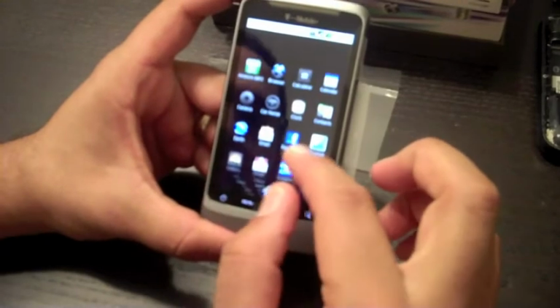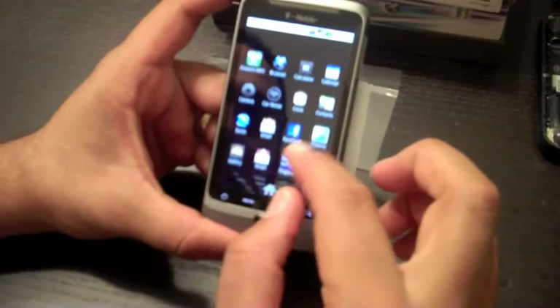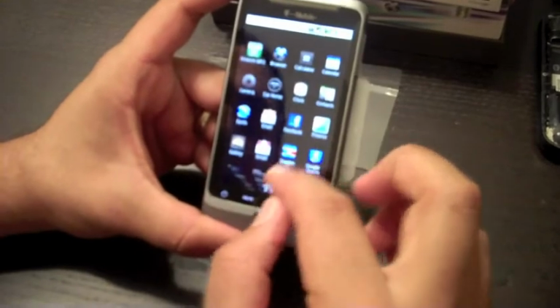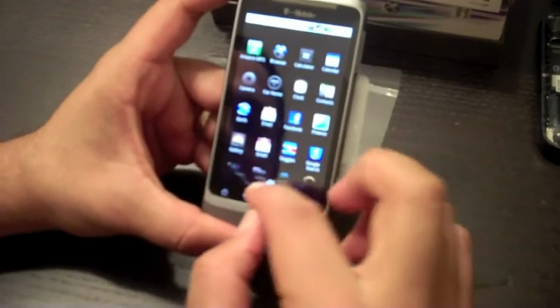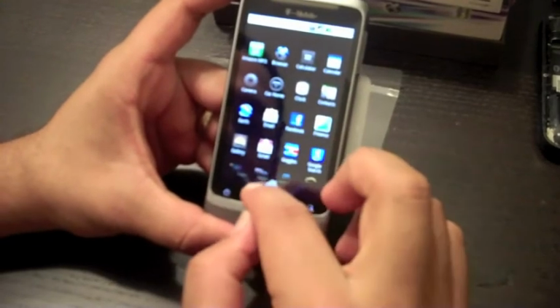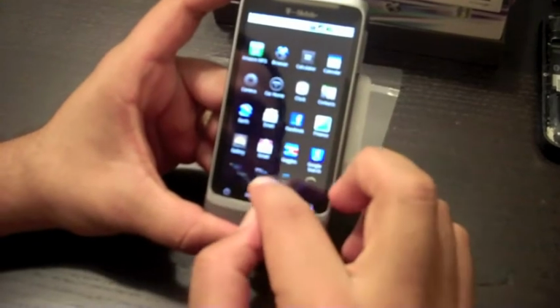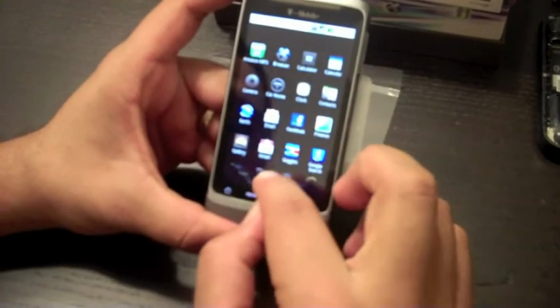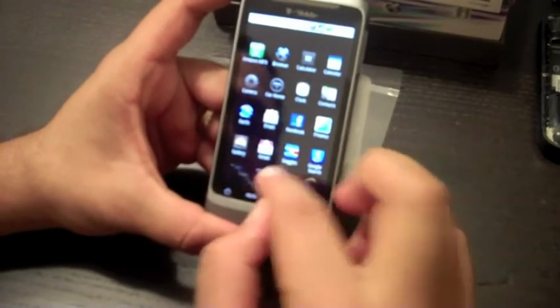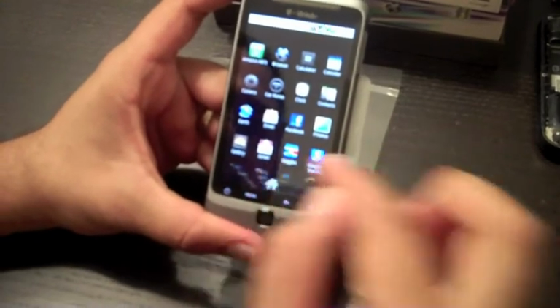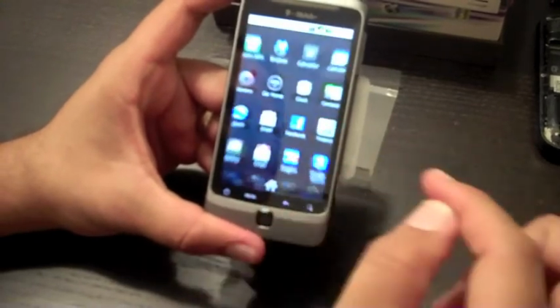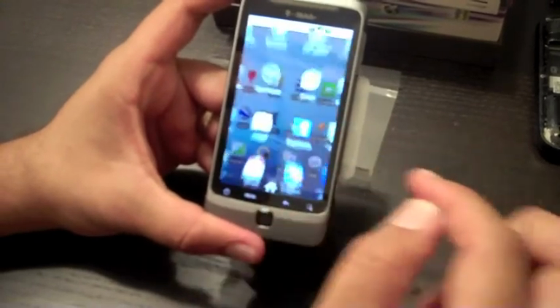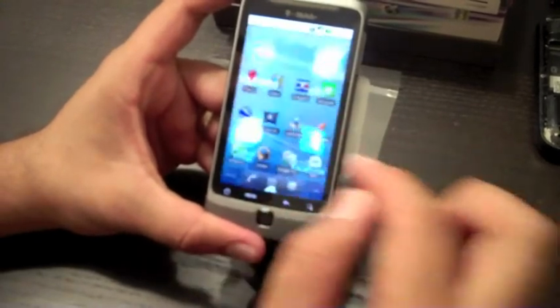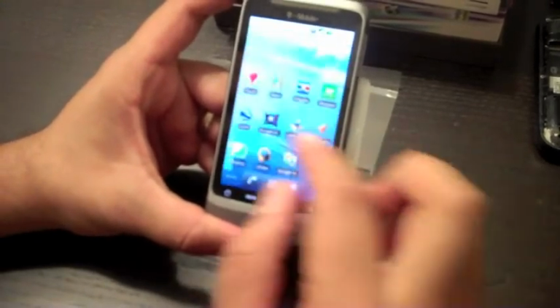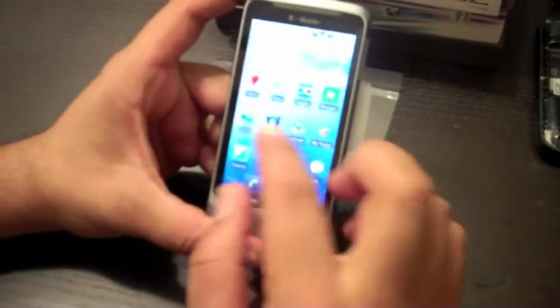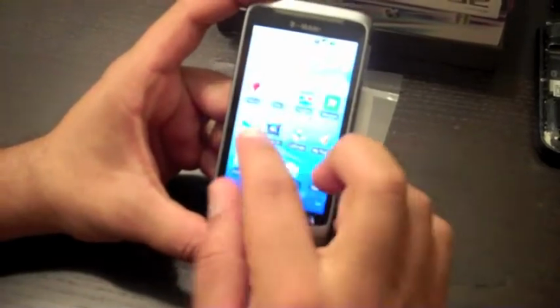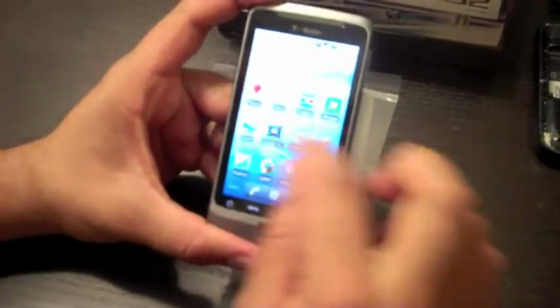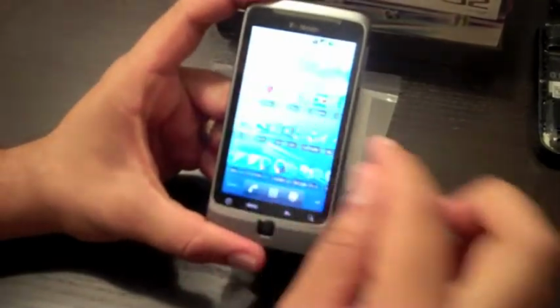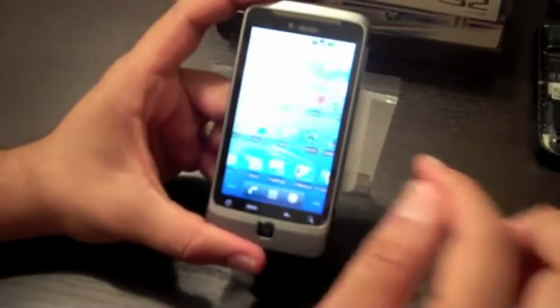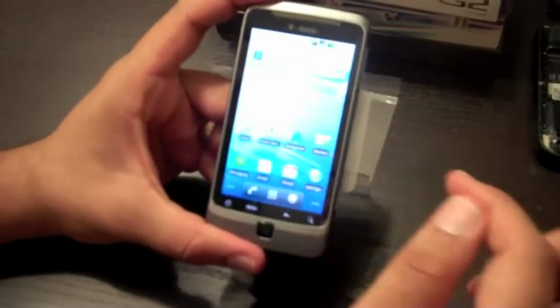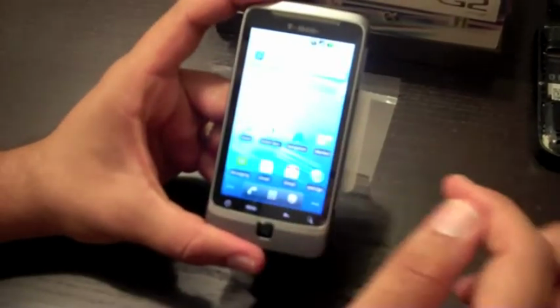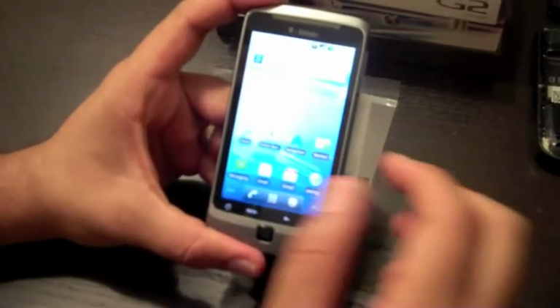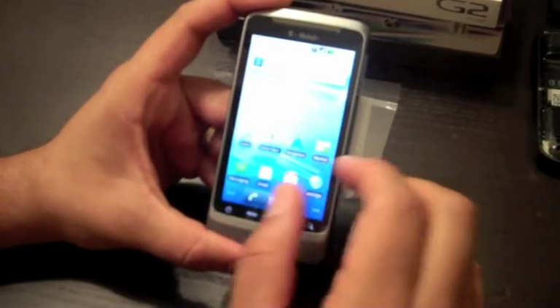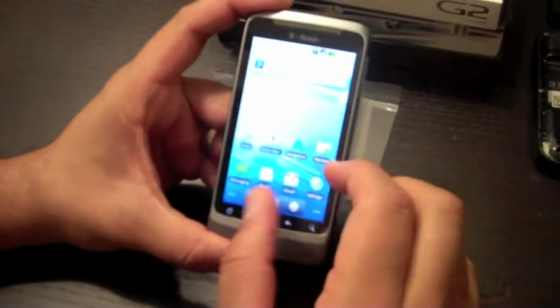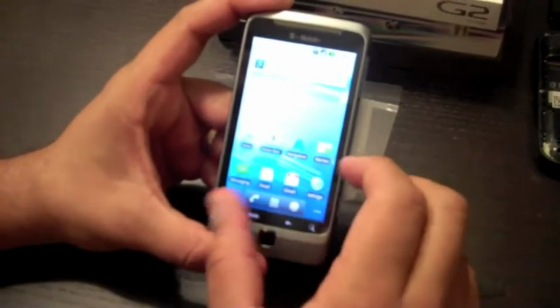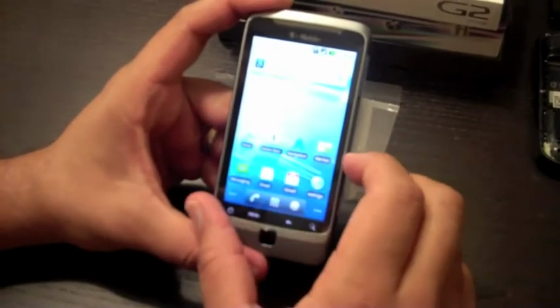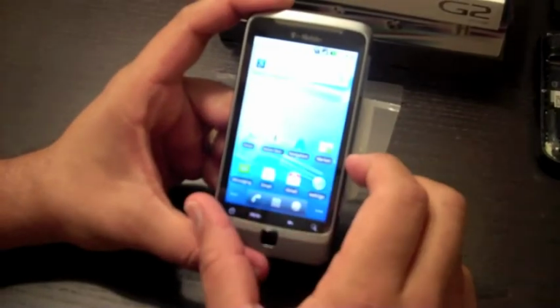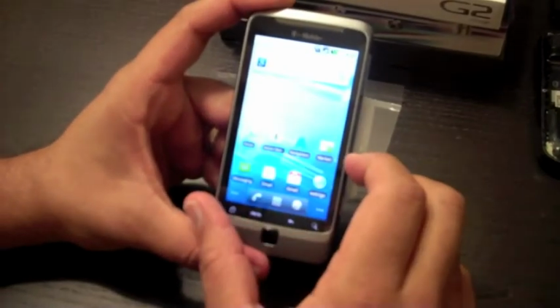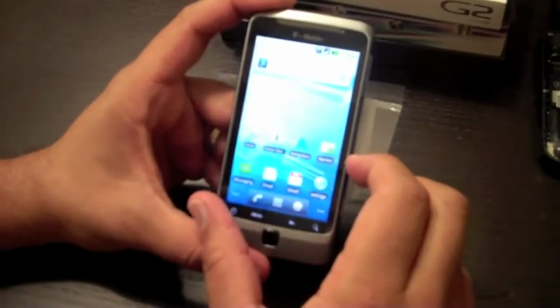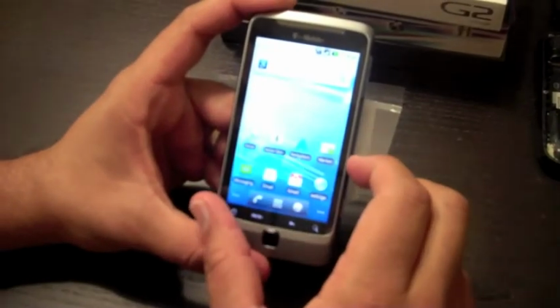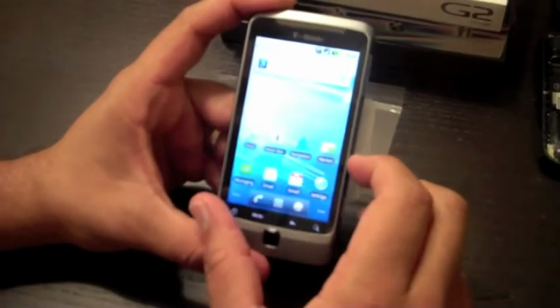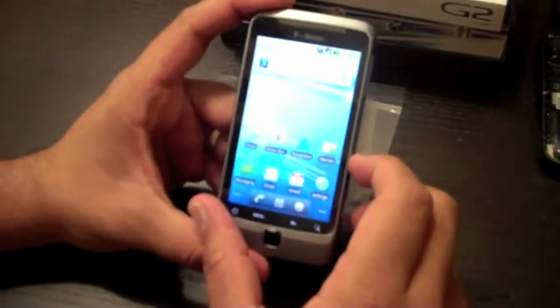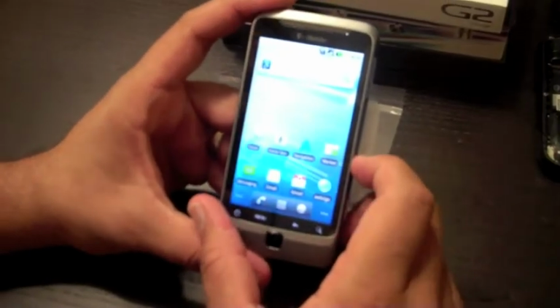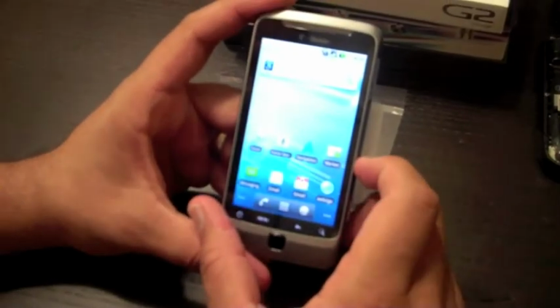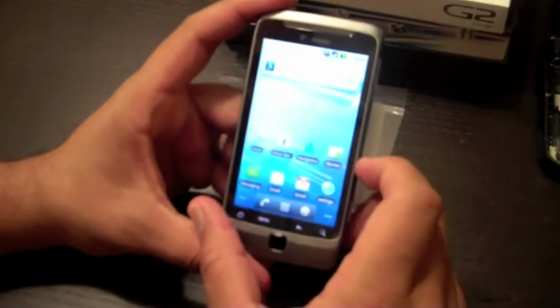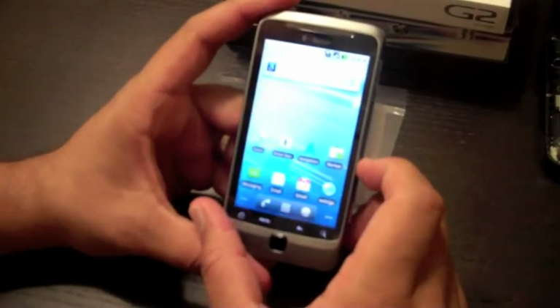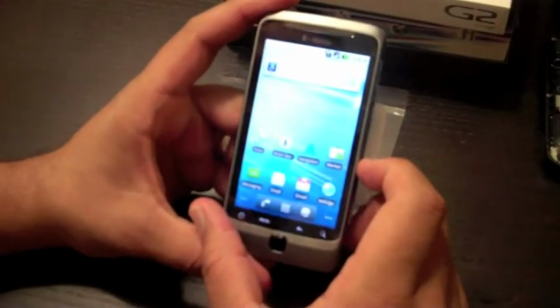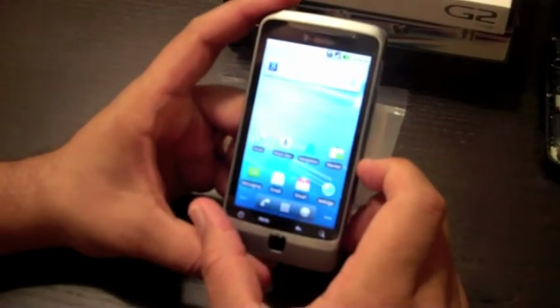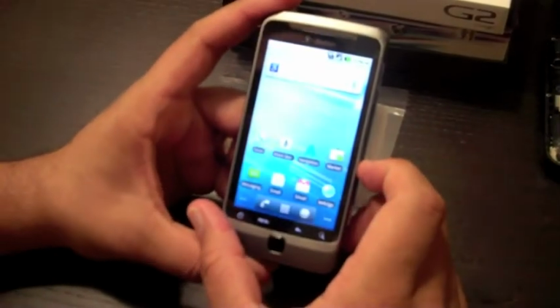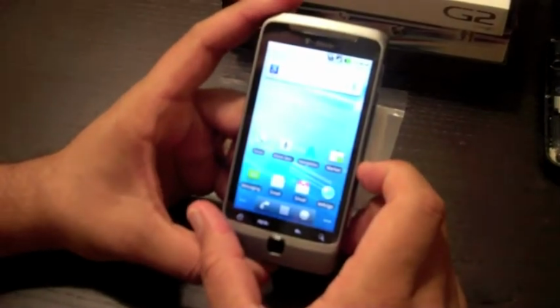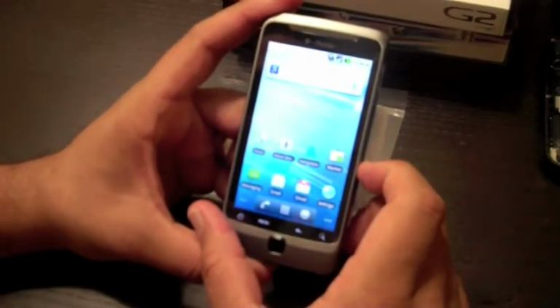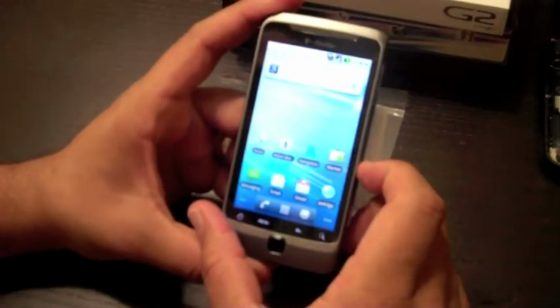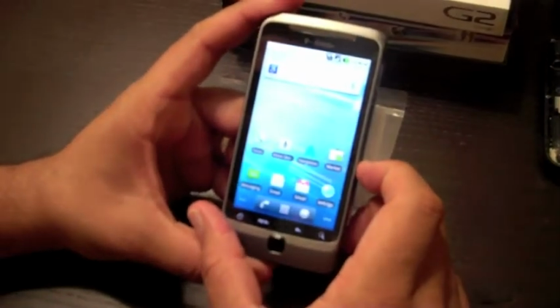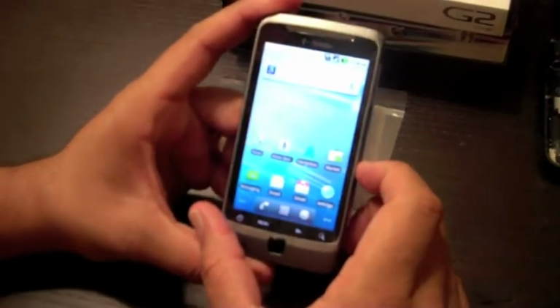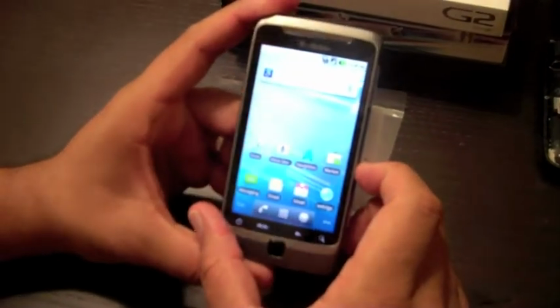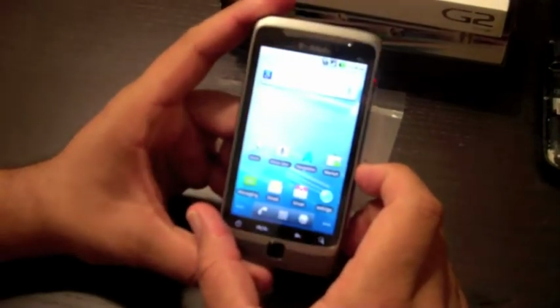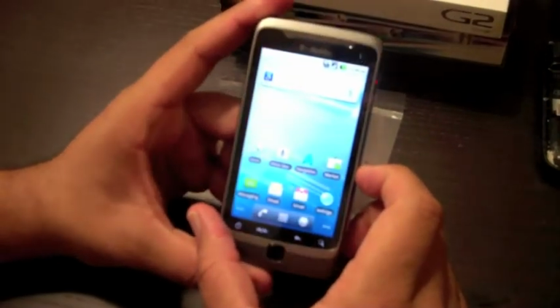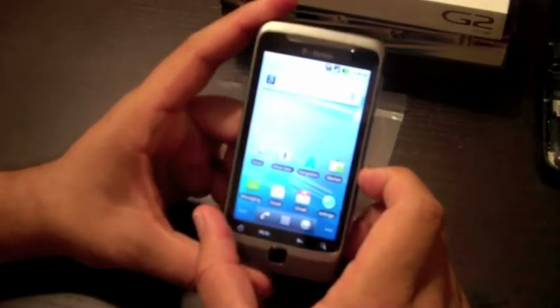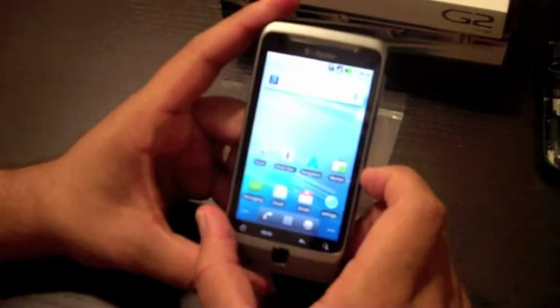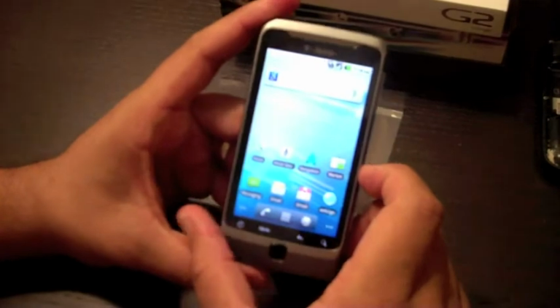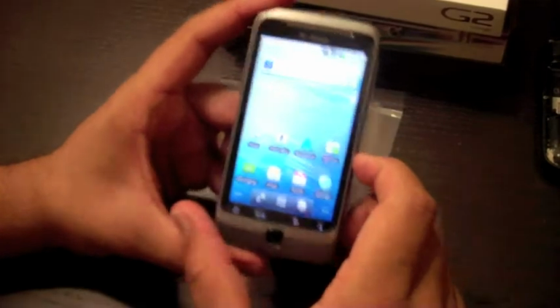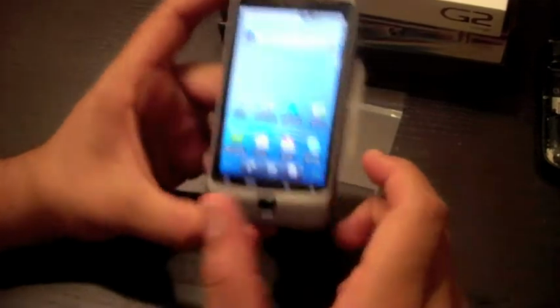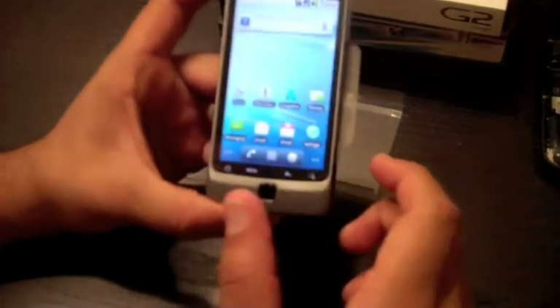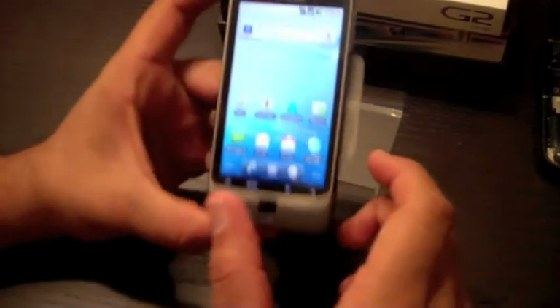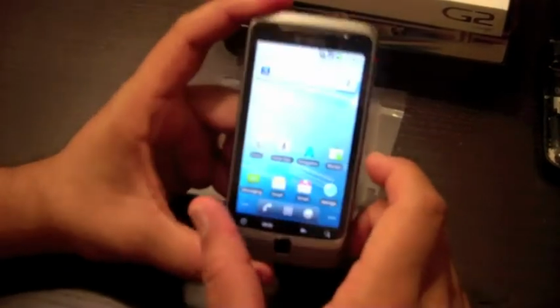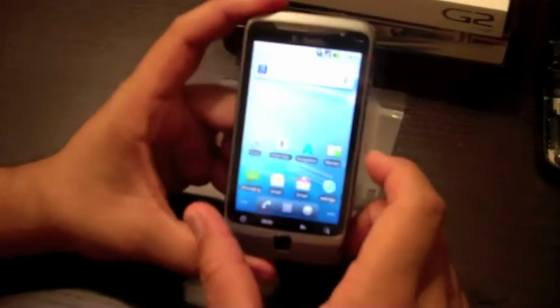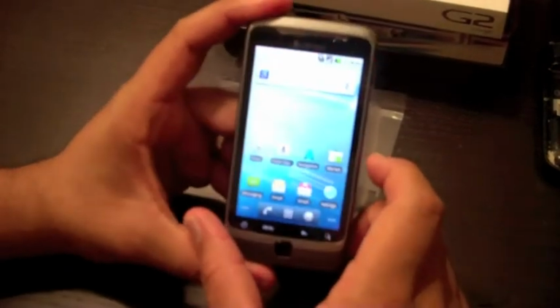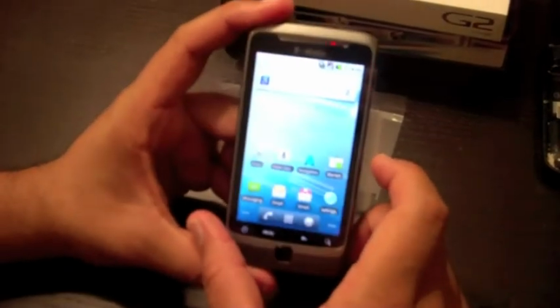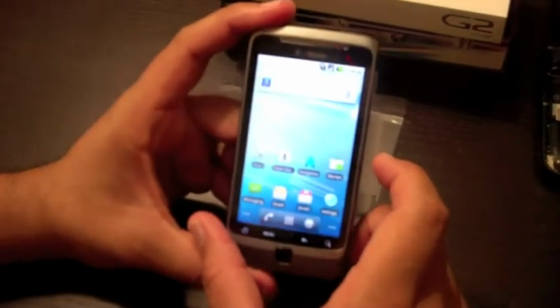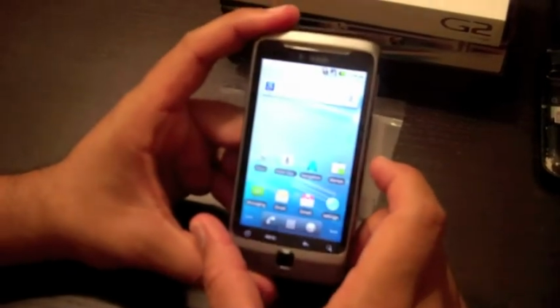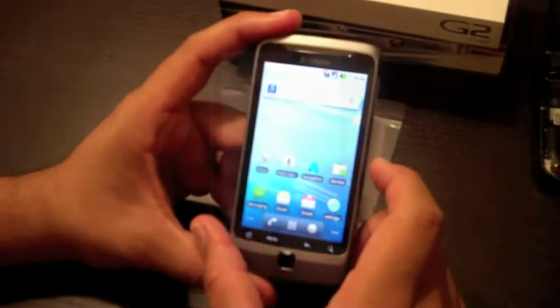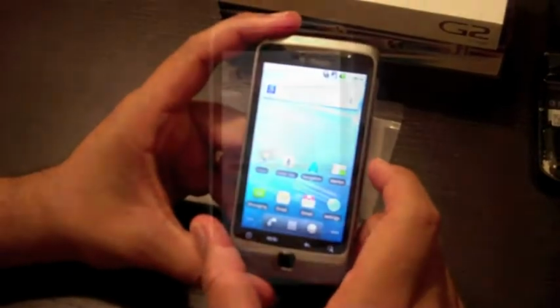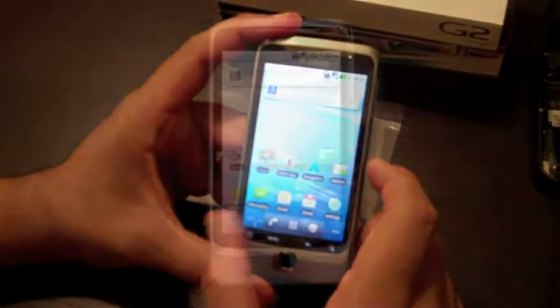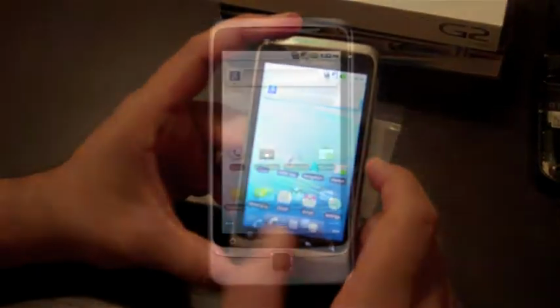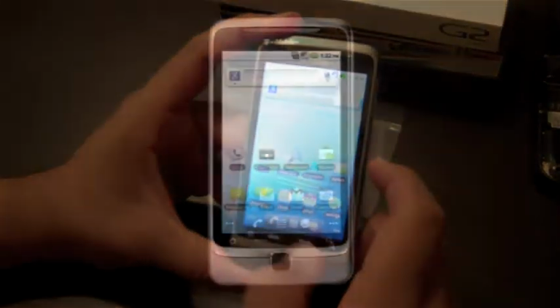And that's what you get when you see the G2 in all its glory — from the box to turning it on.